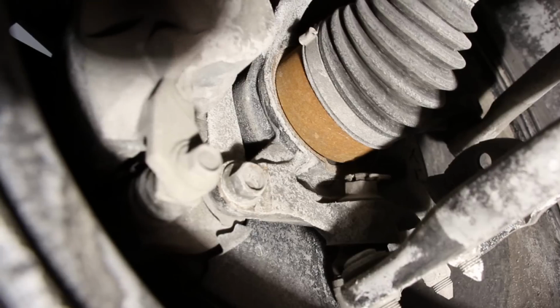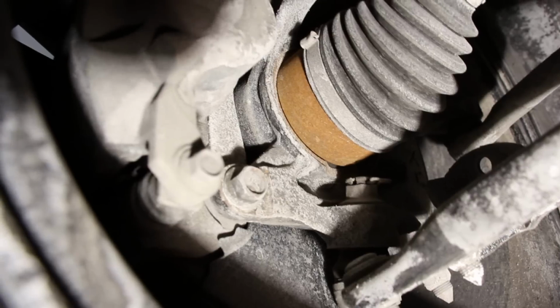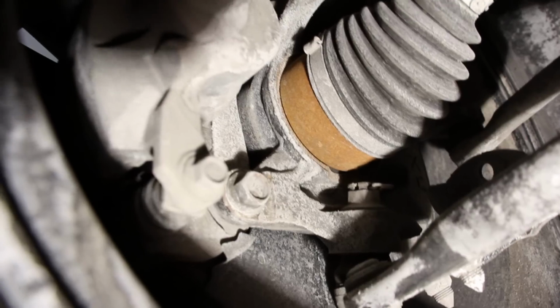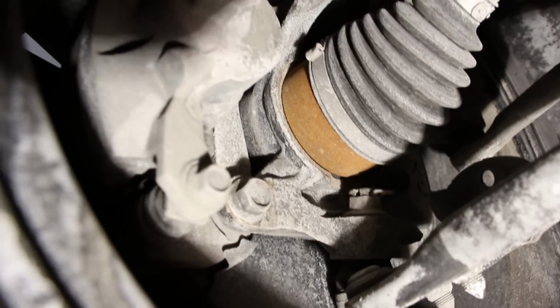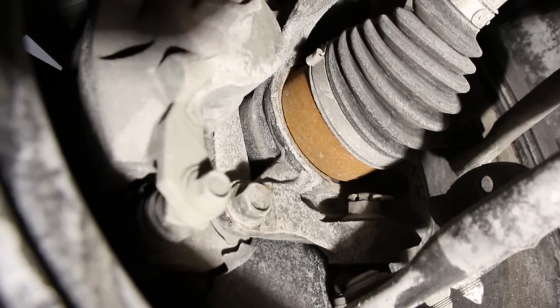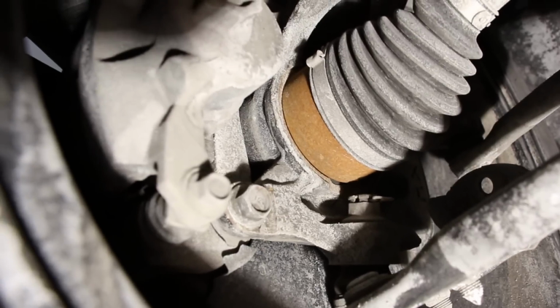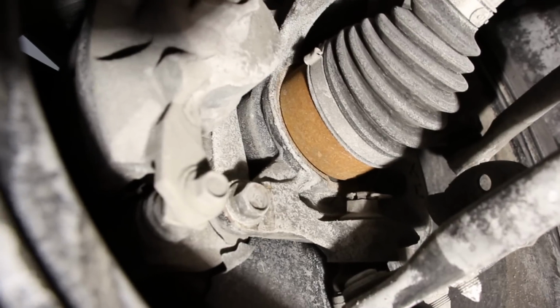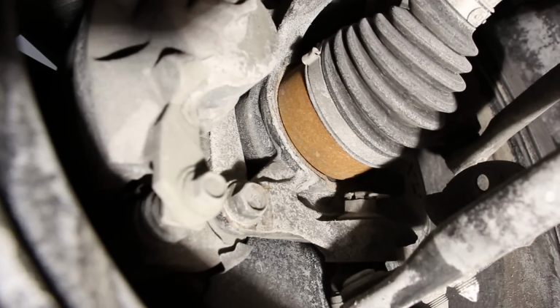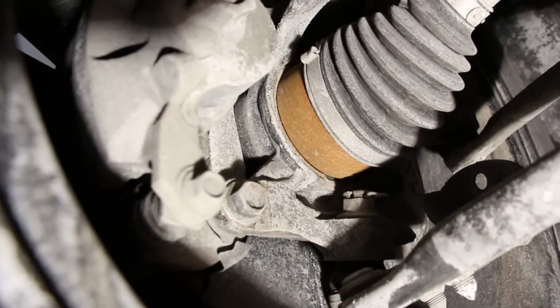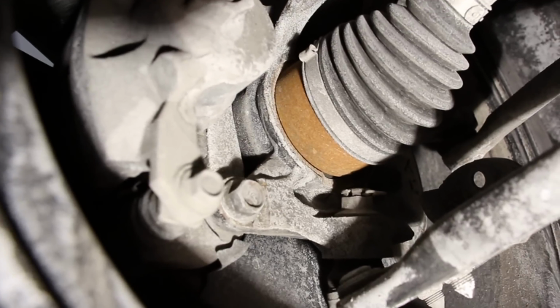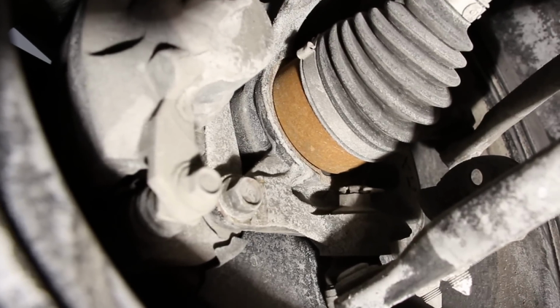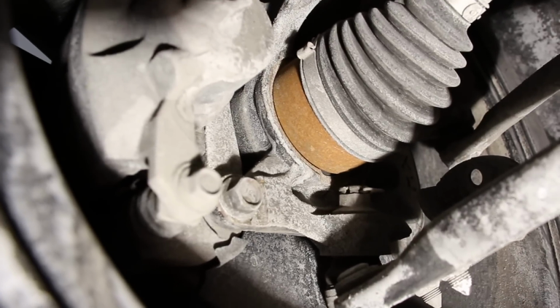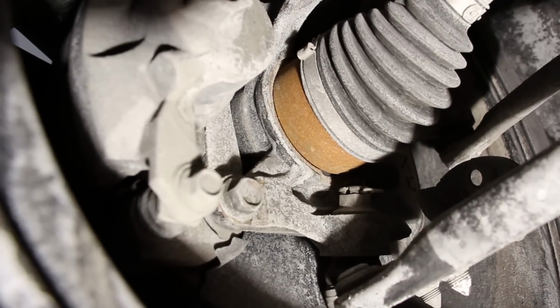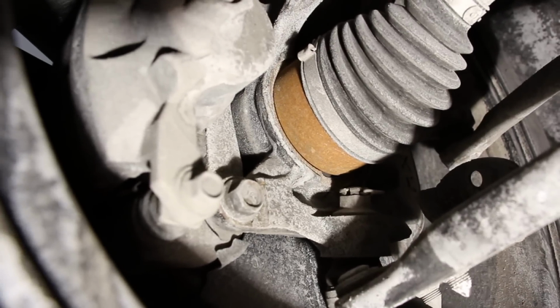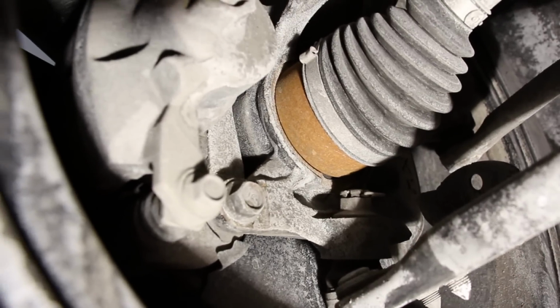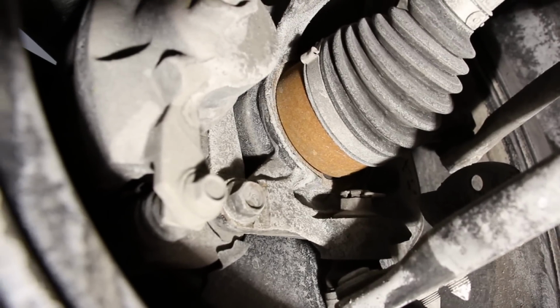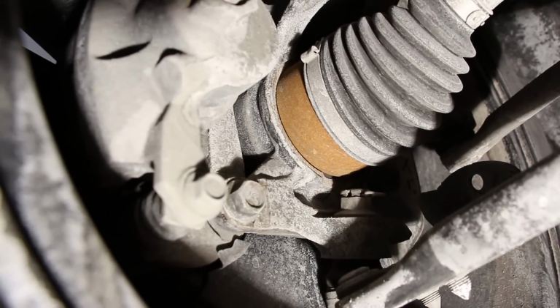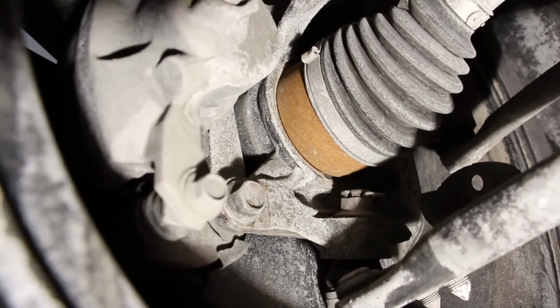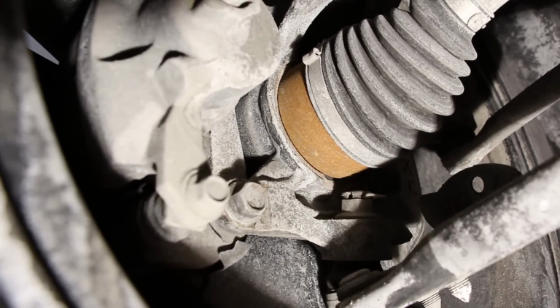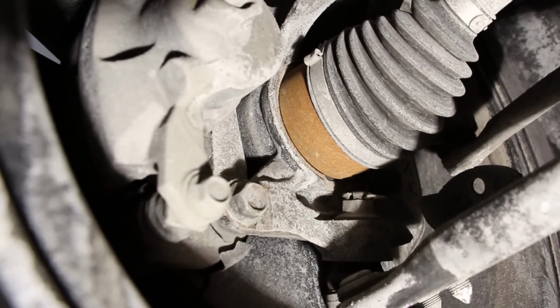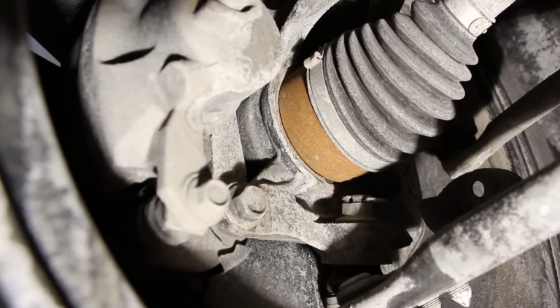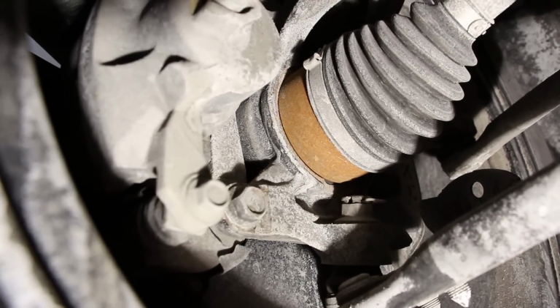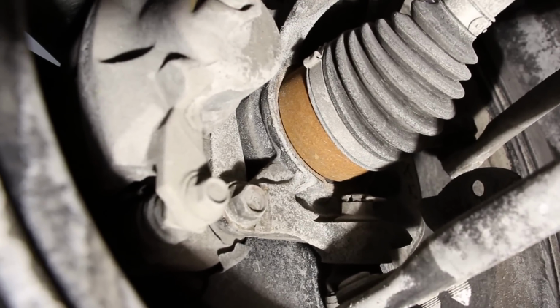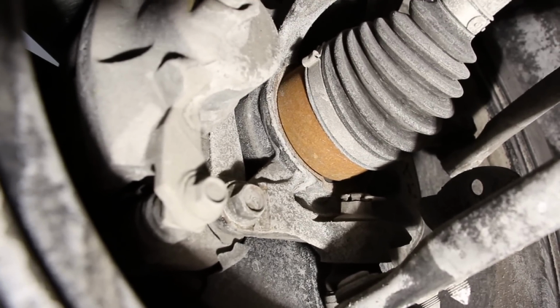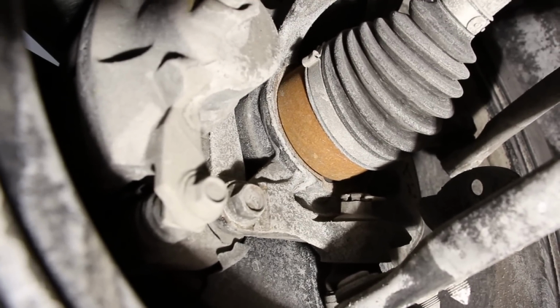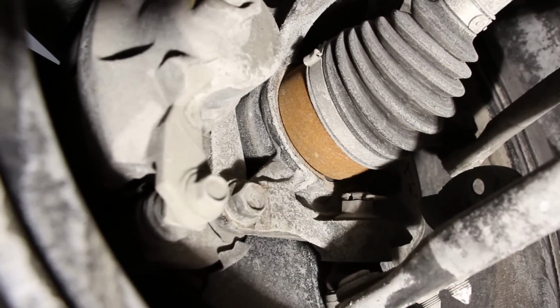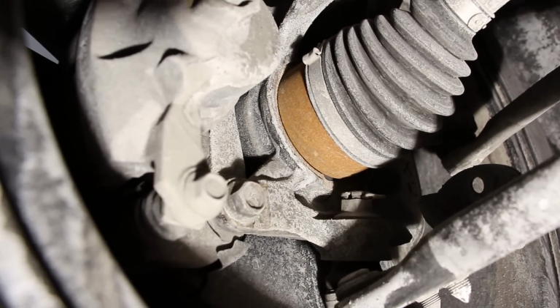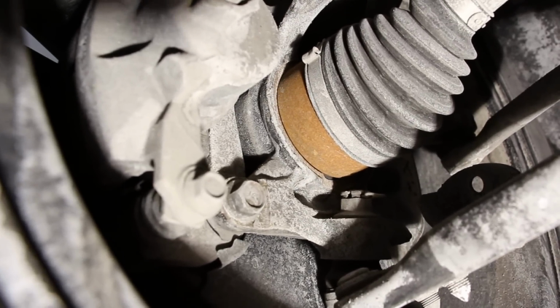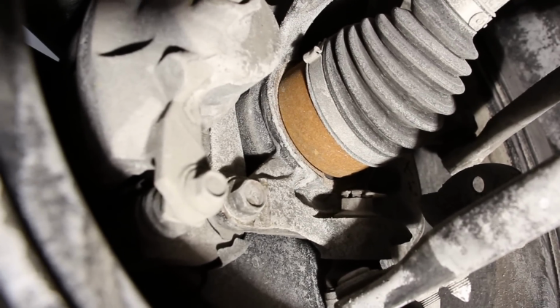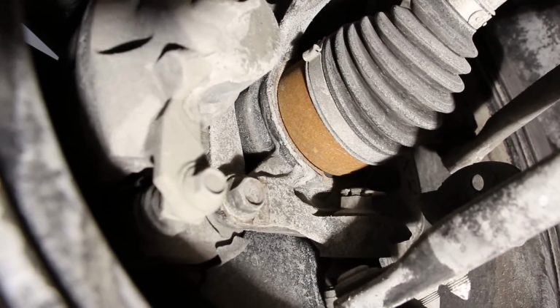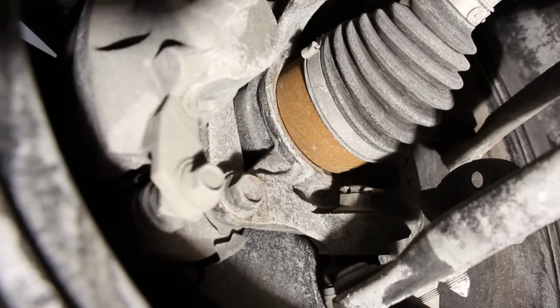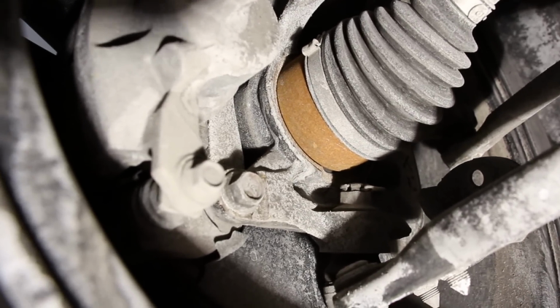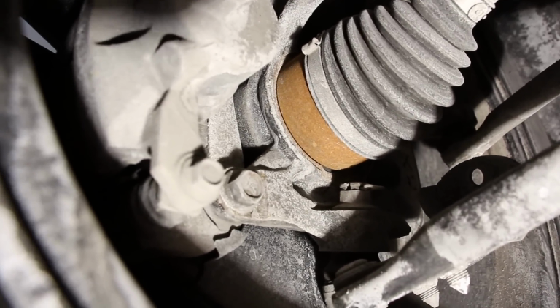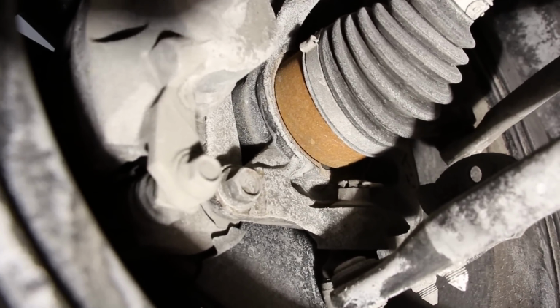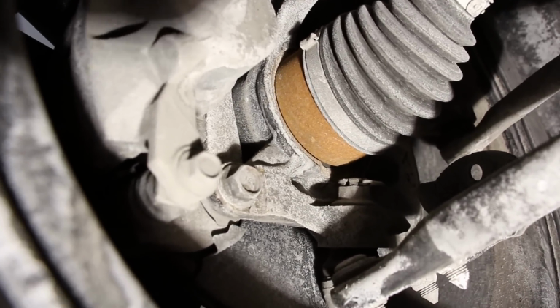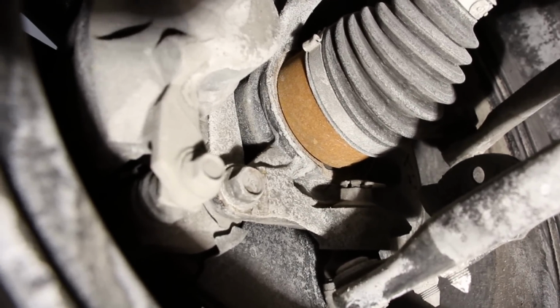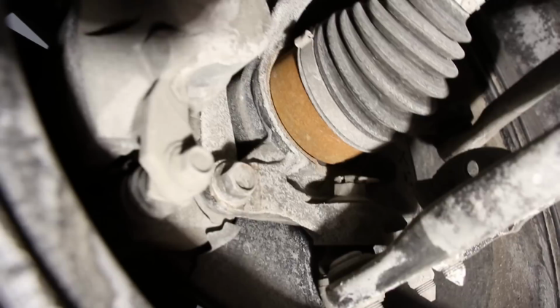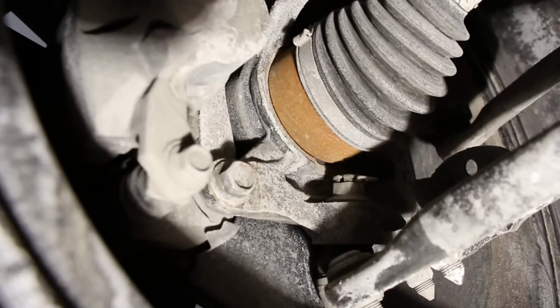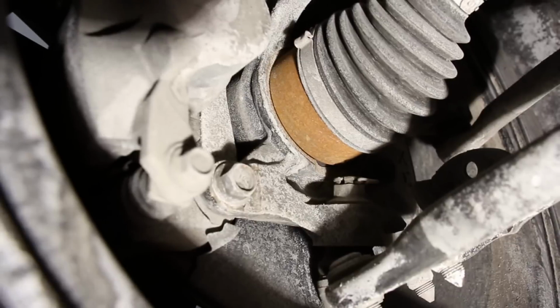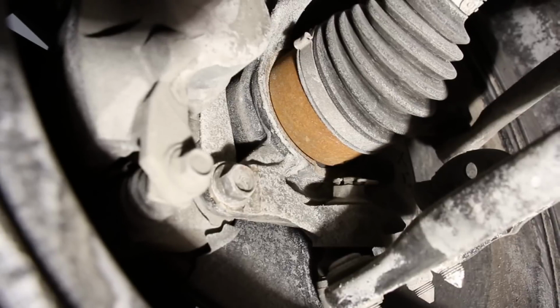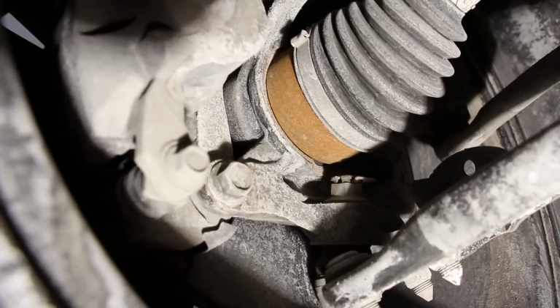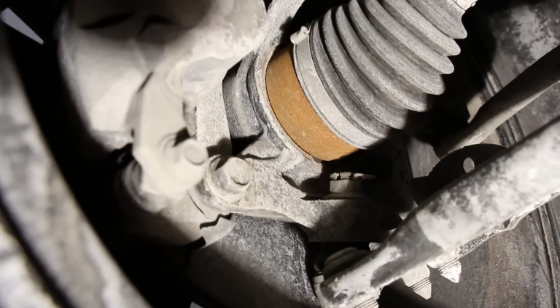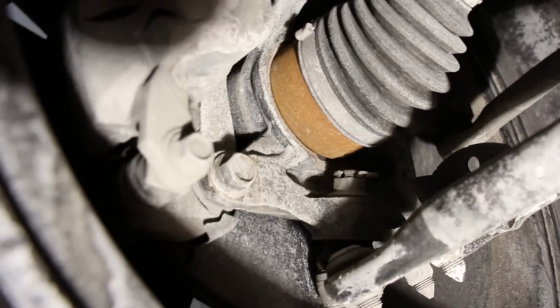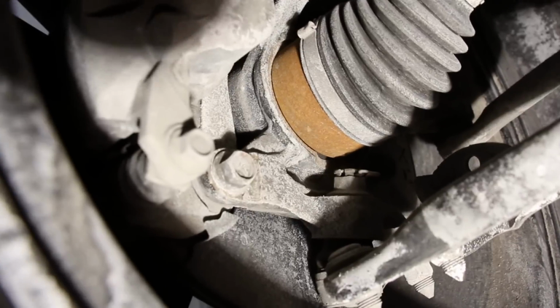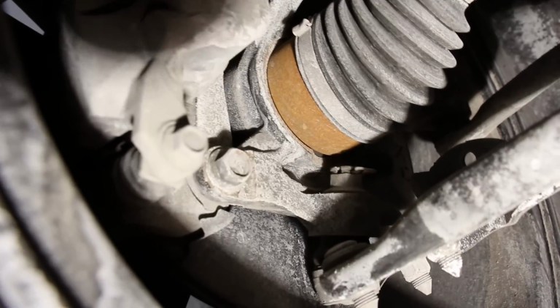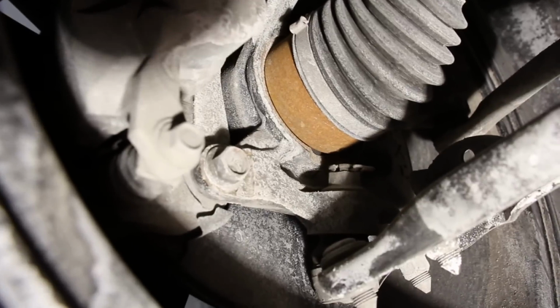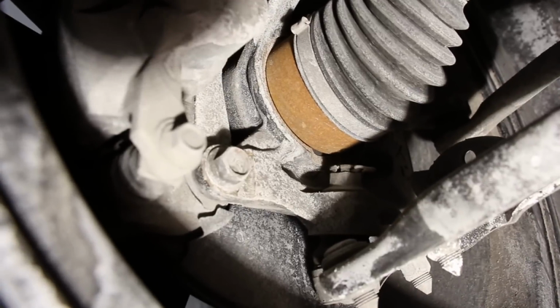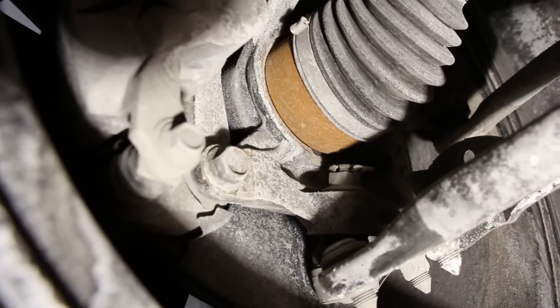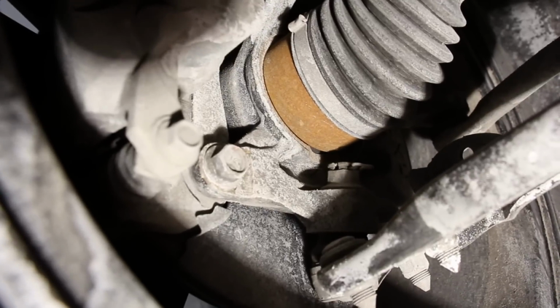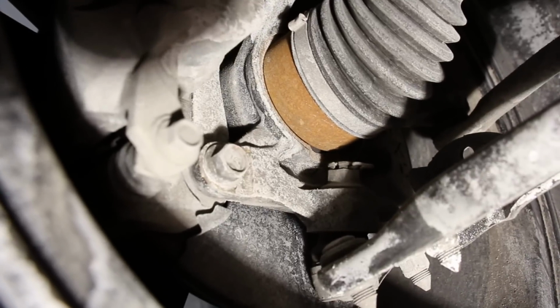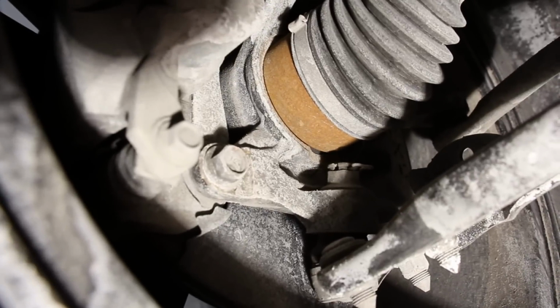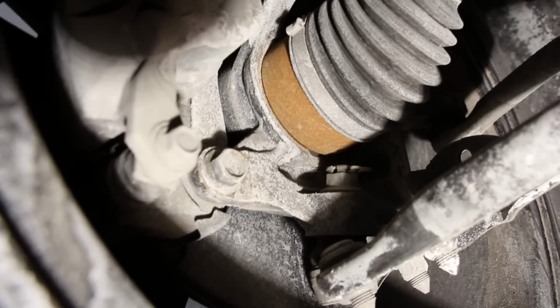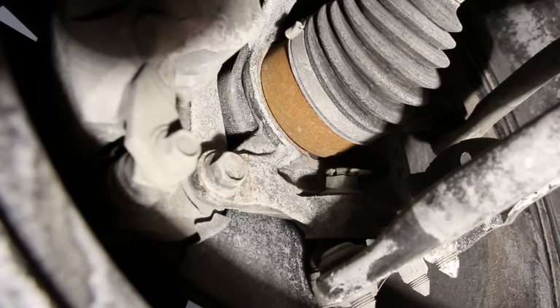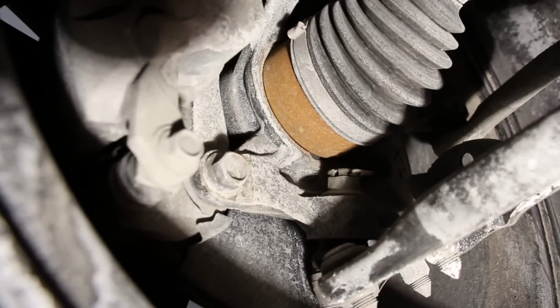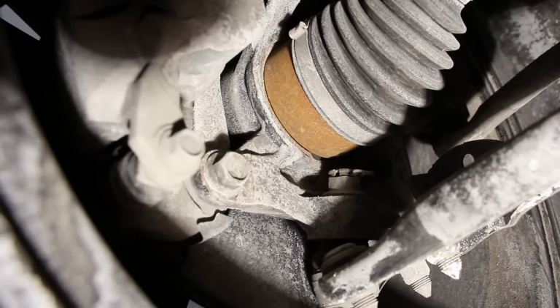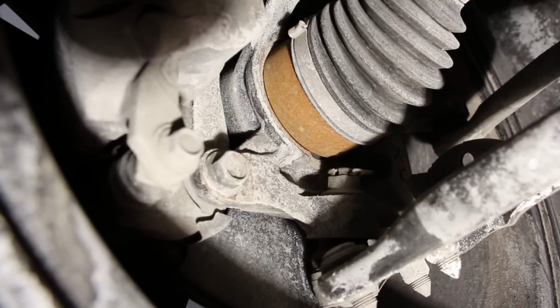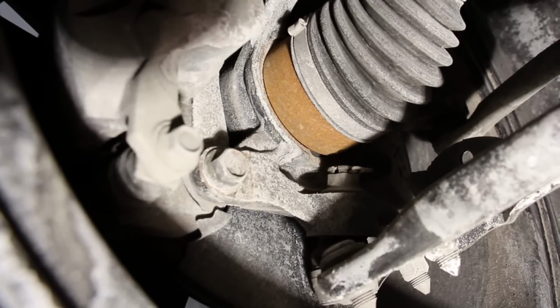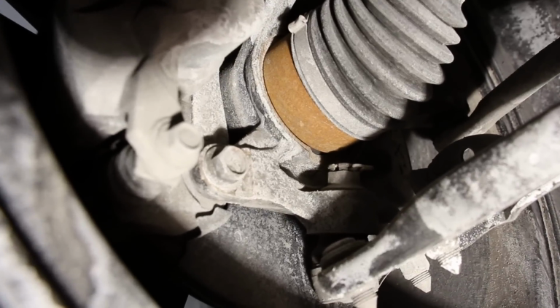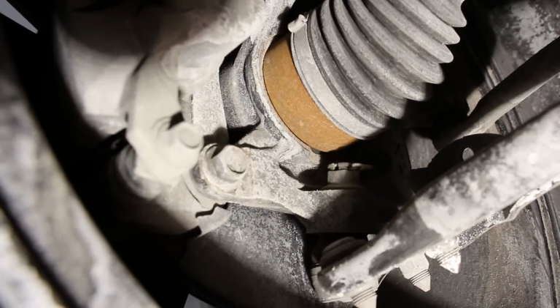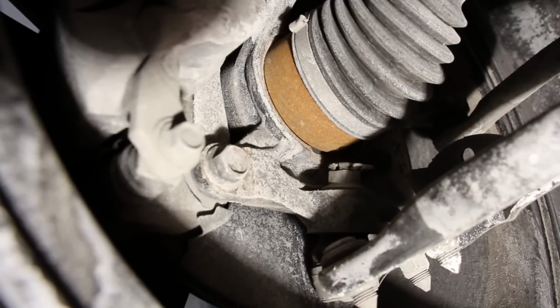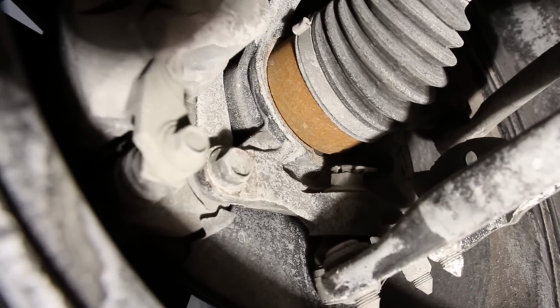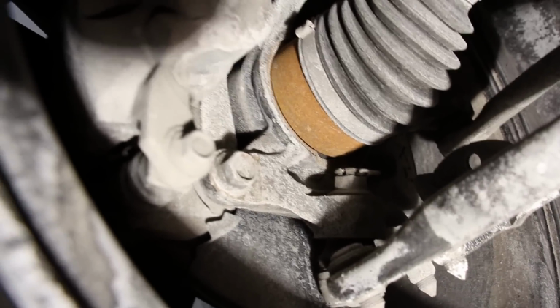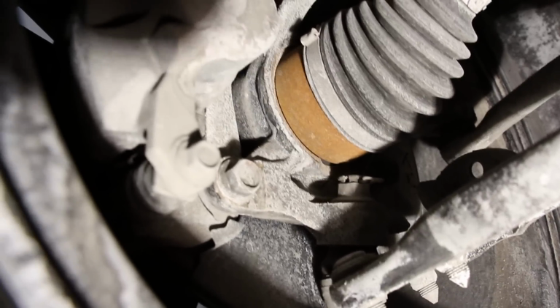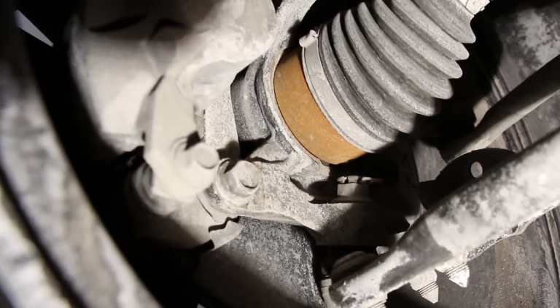Unfortunately, changing the bearings means taking it to a press, because there's no bolt-on bearing here — it's a pressed-in design.